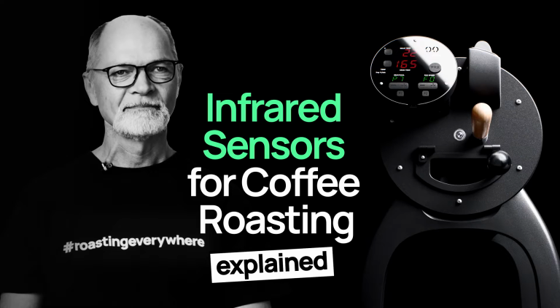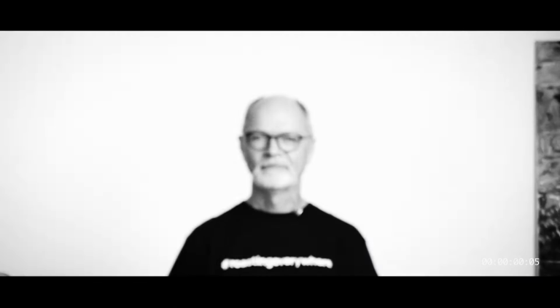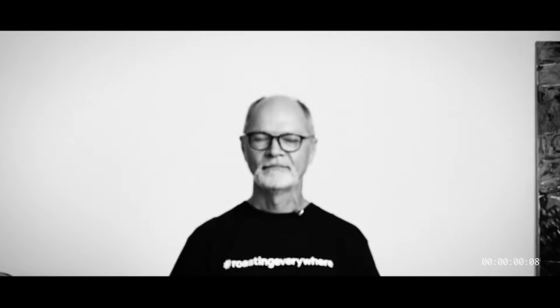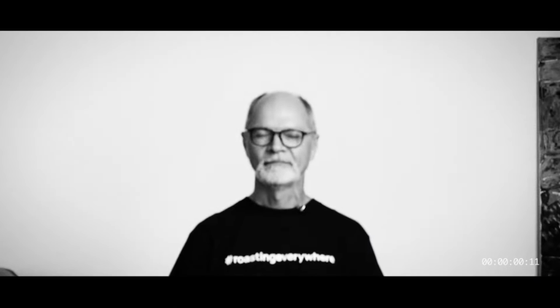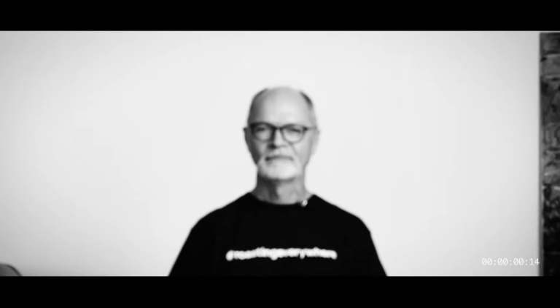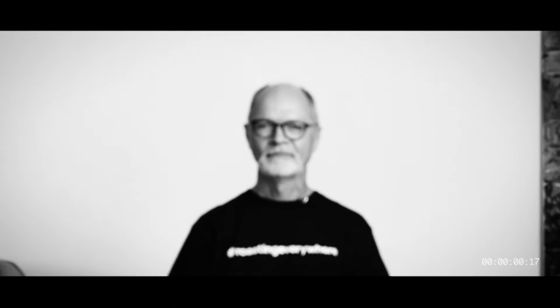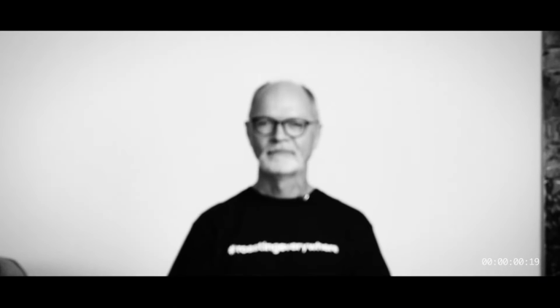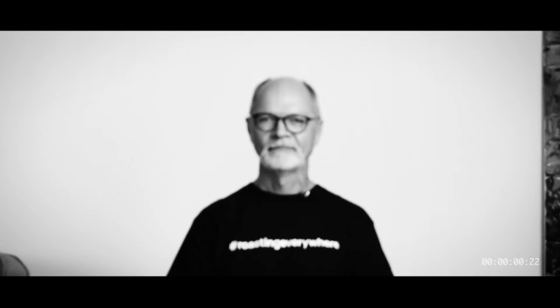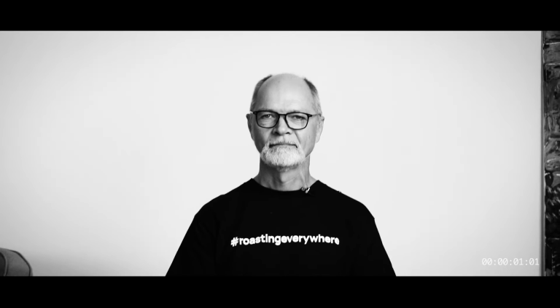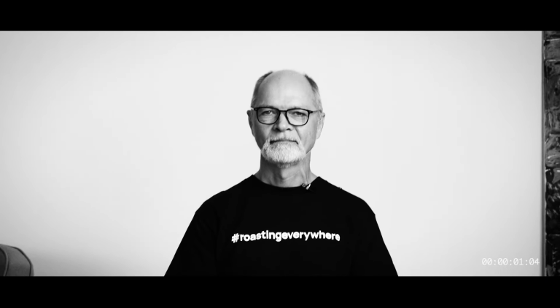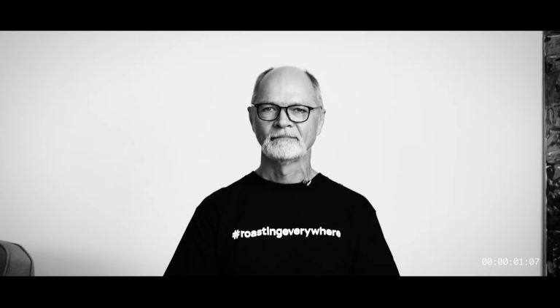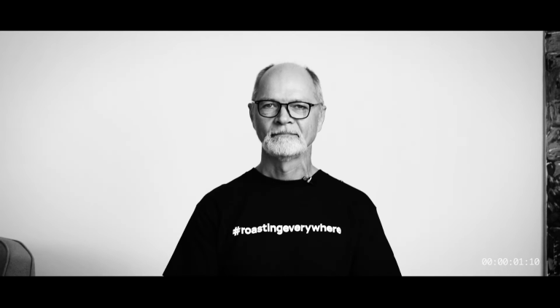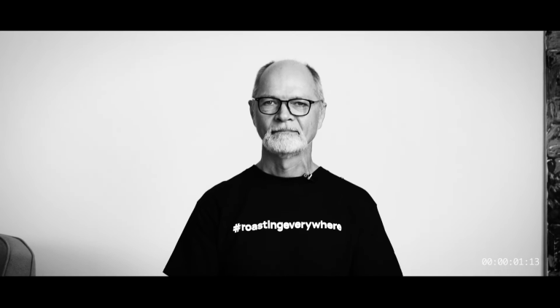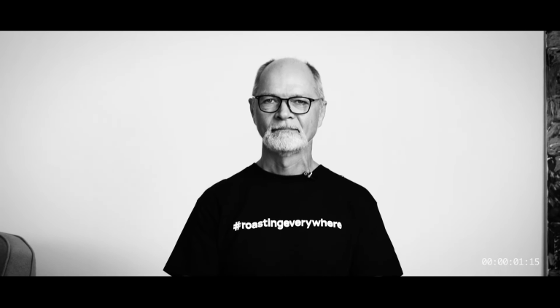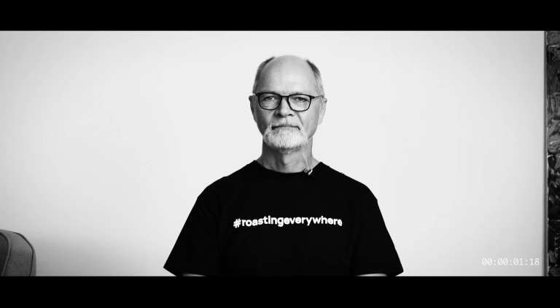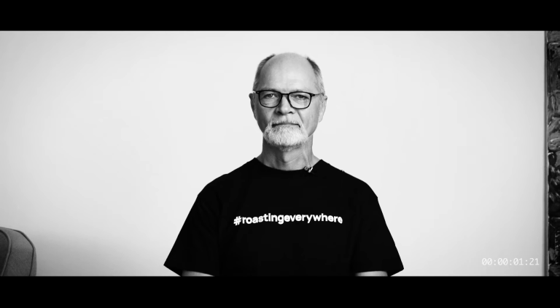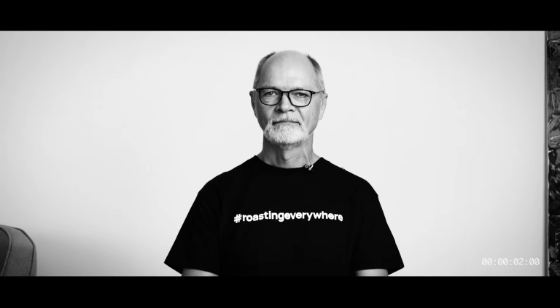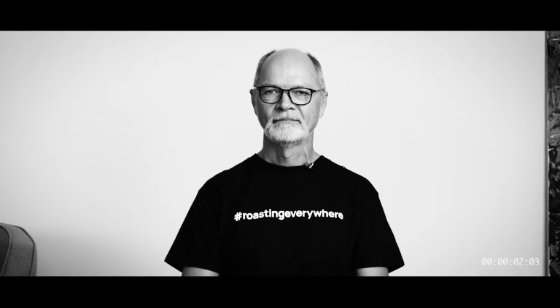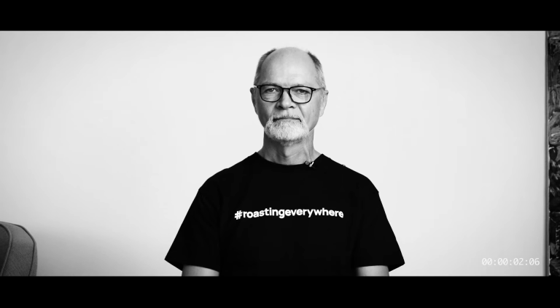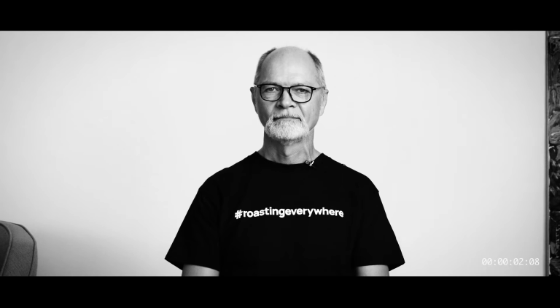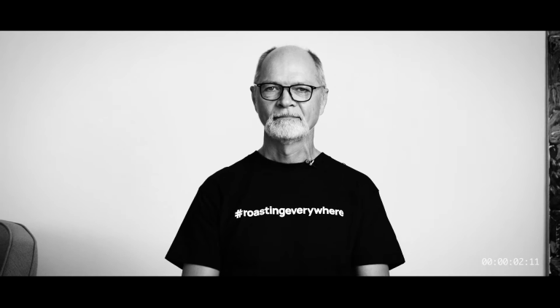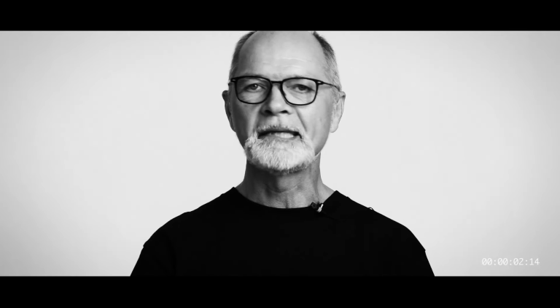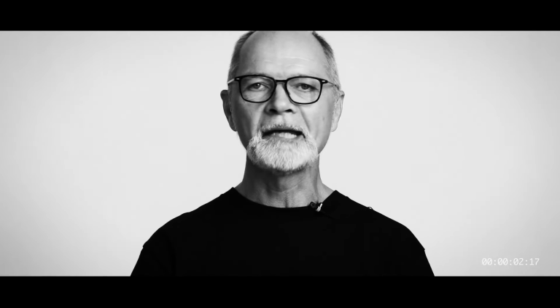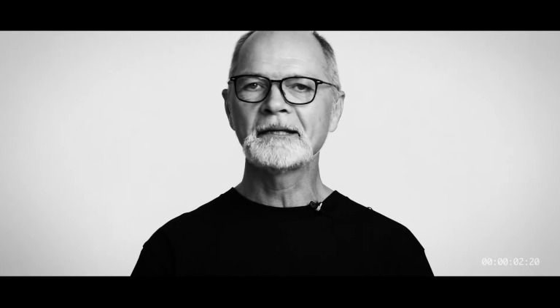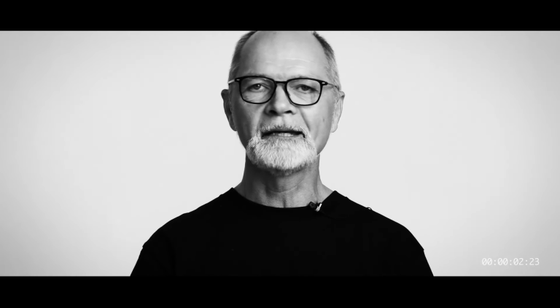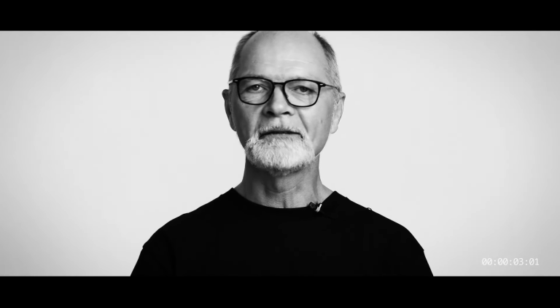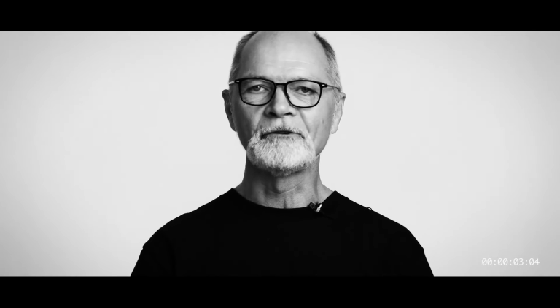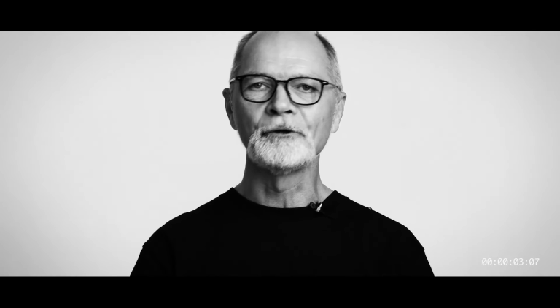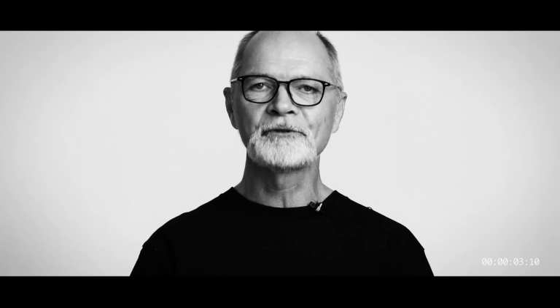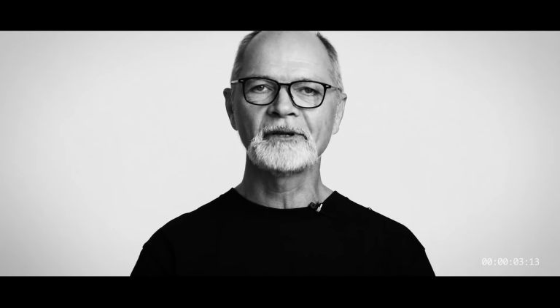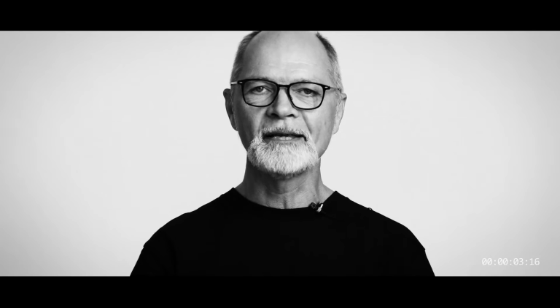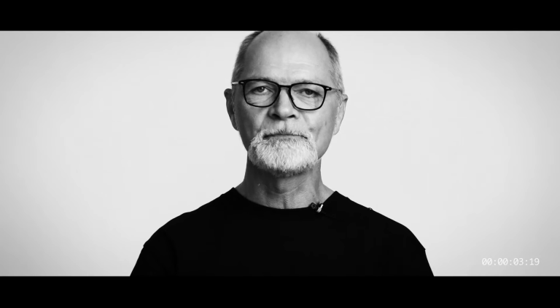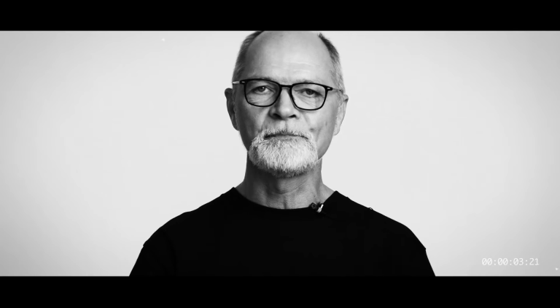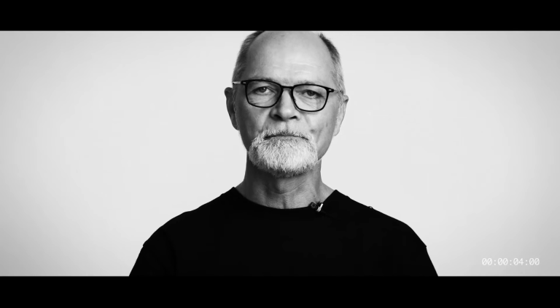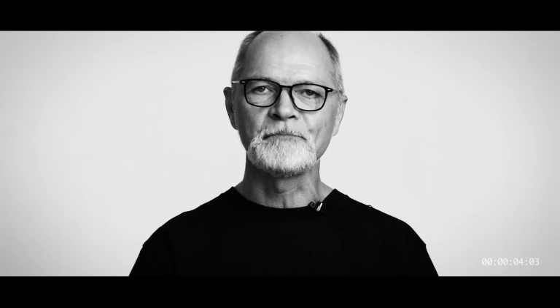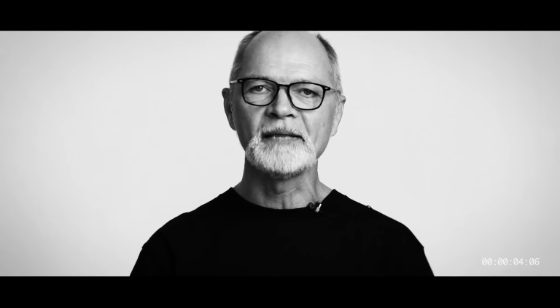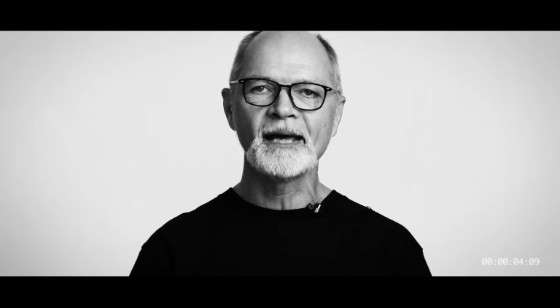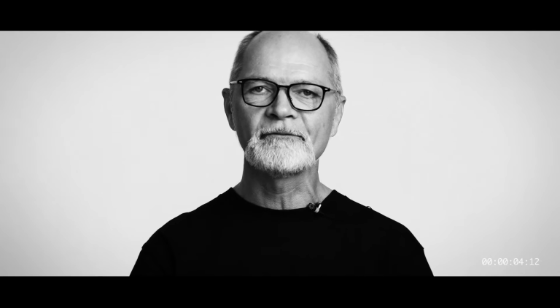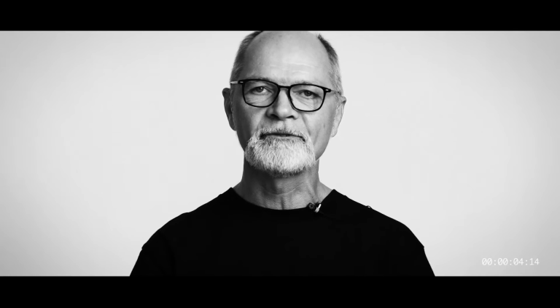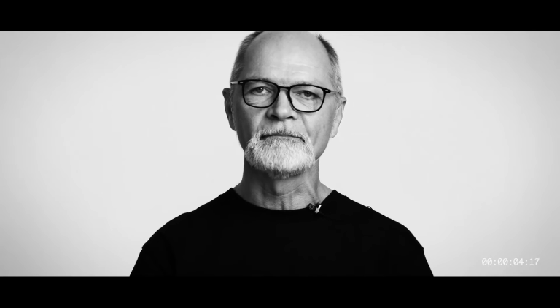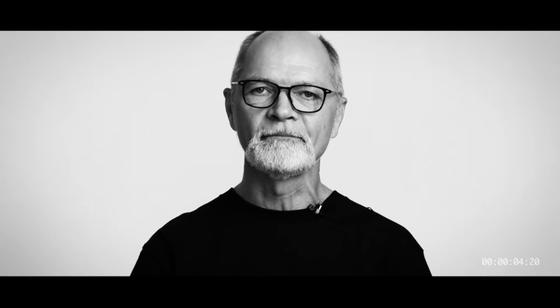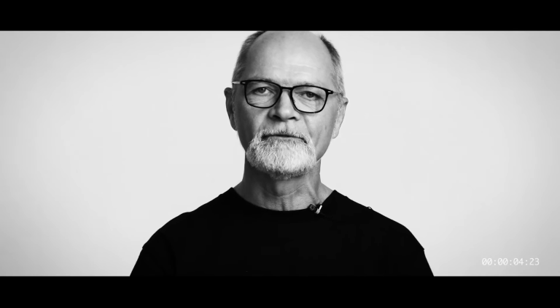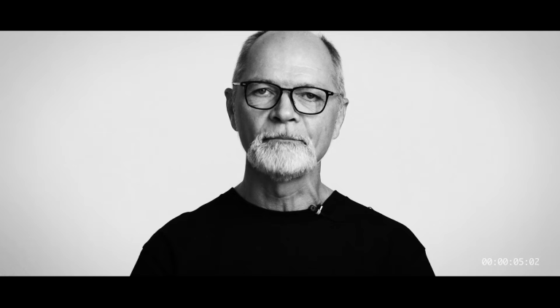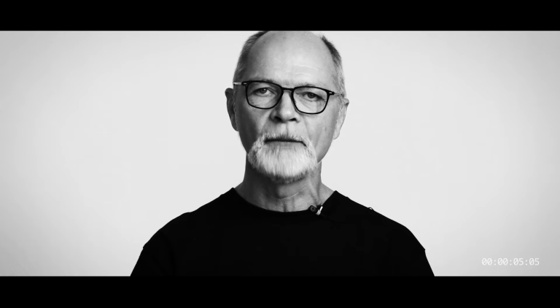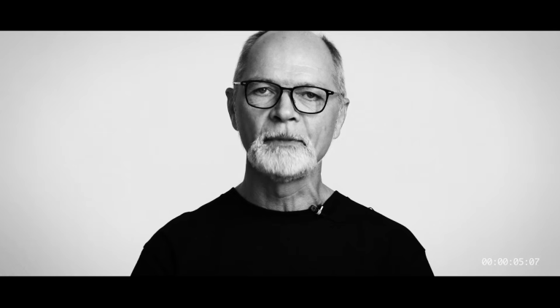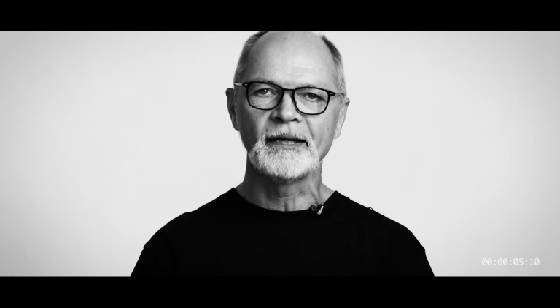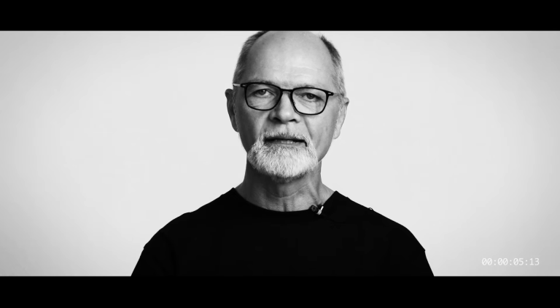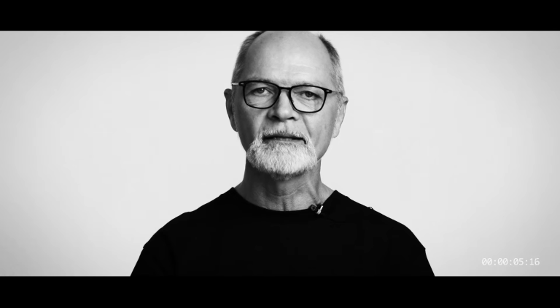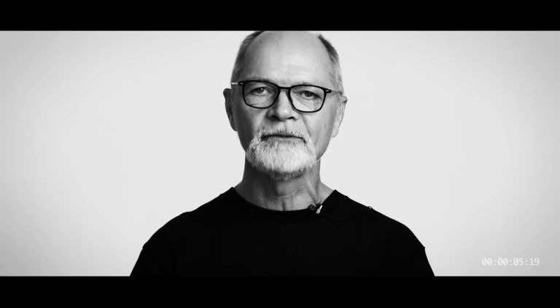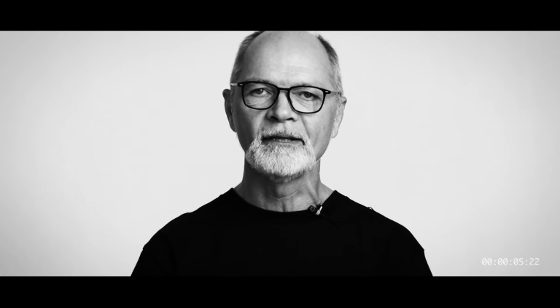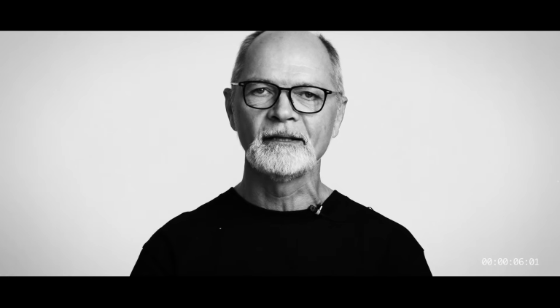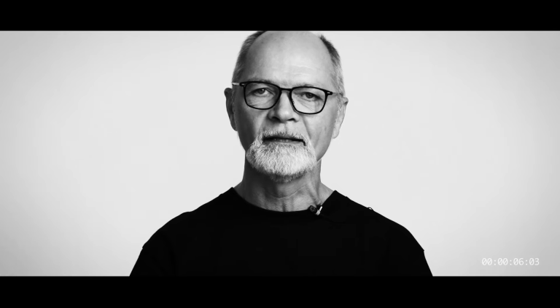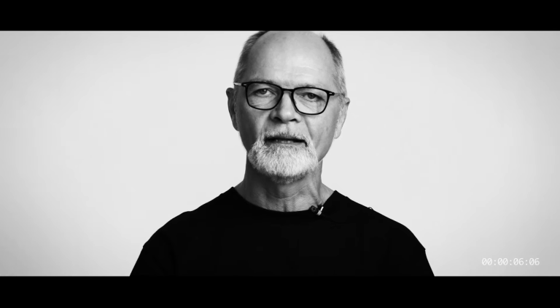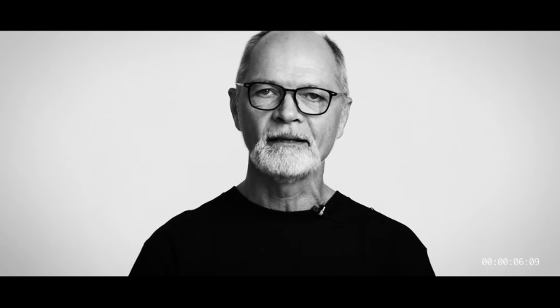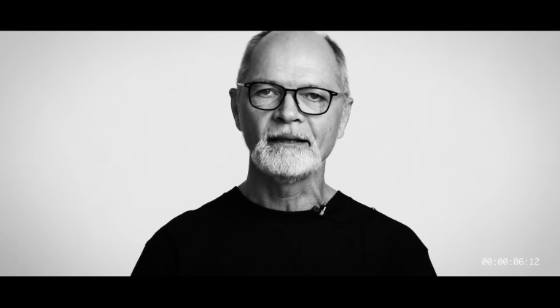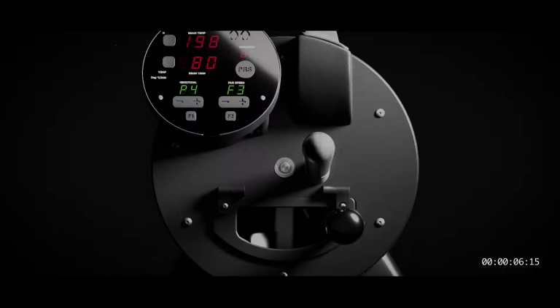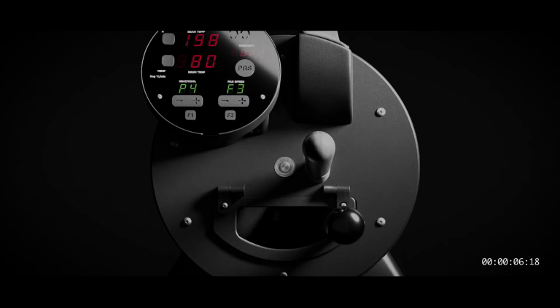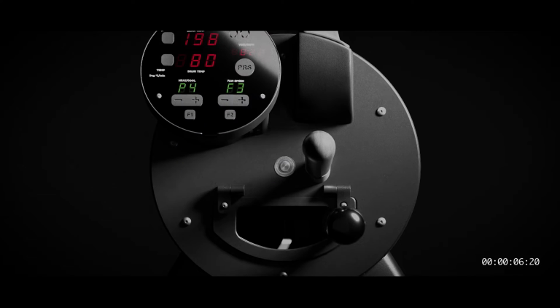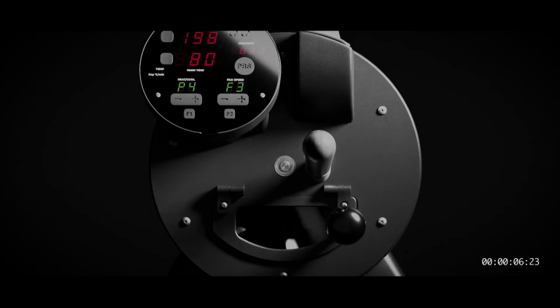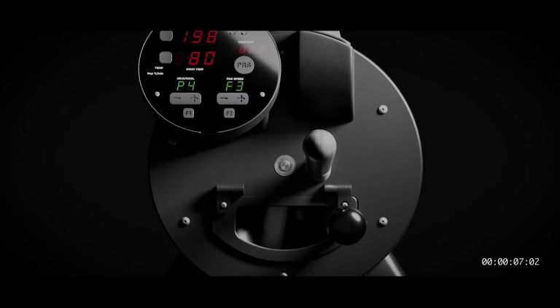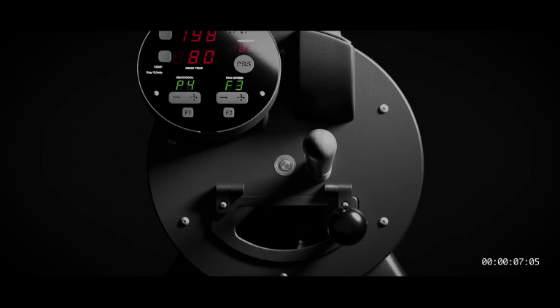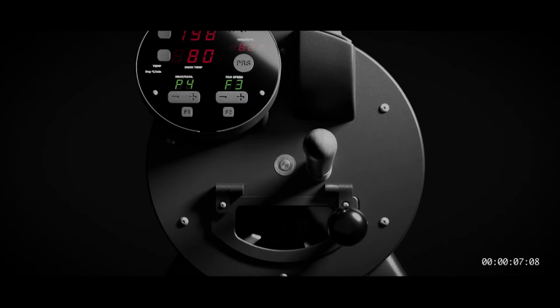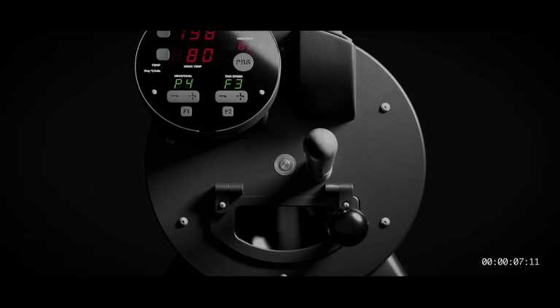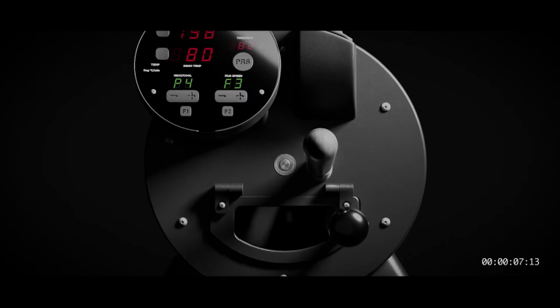I'm Stefan Lau. I'm a dedicated roaster. I've been that from the beginning of the lifespan of the Bullet.